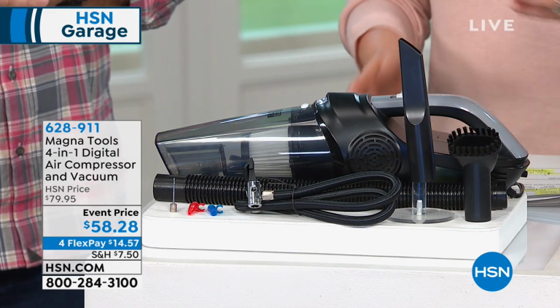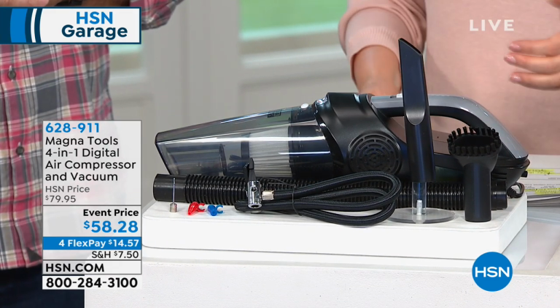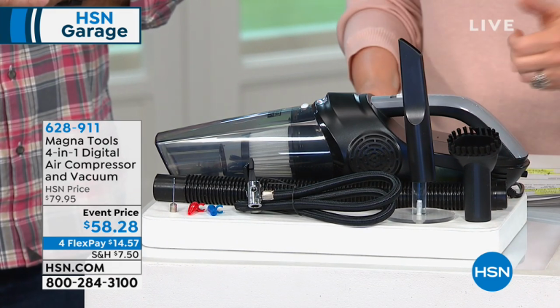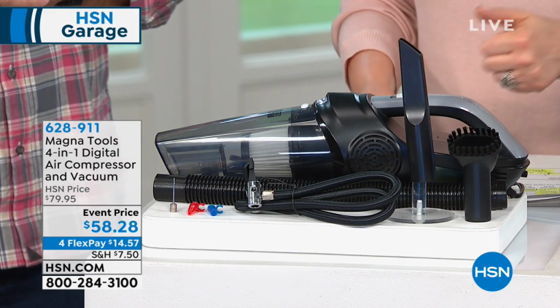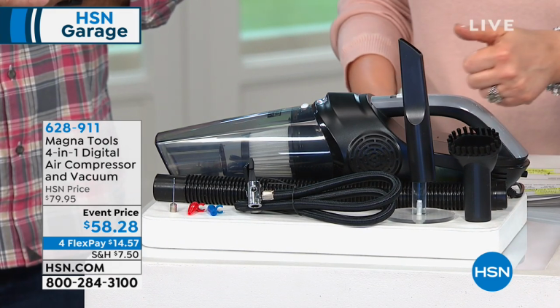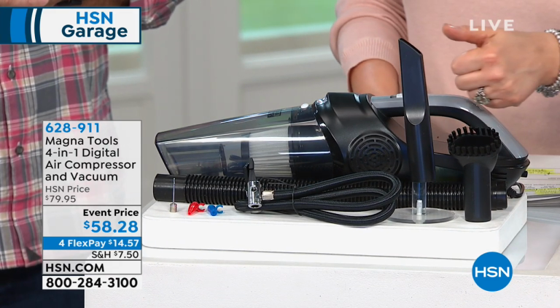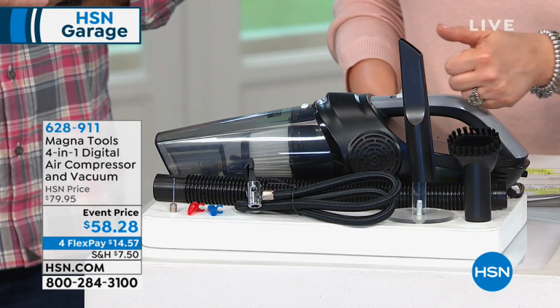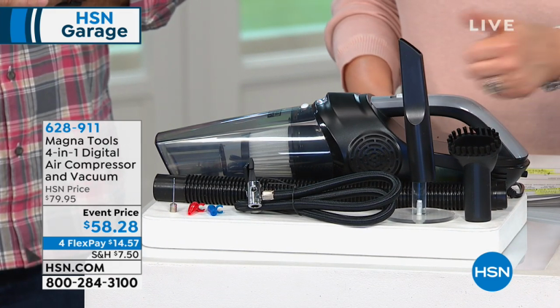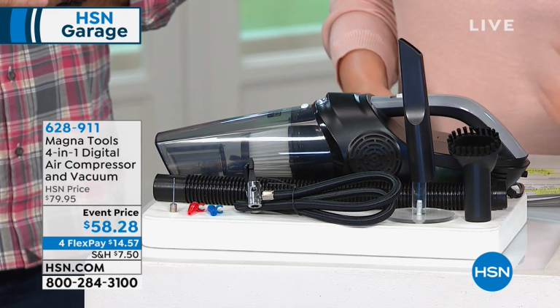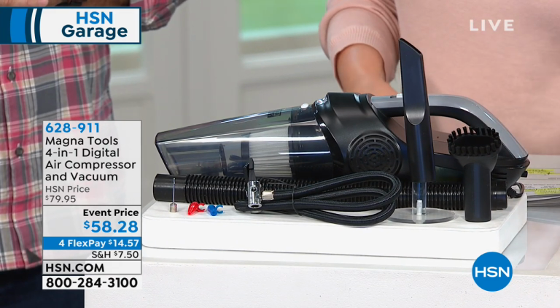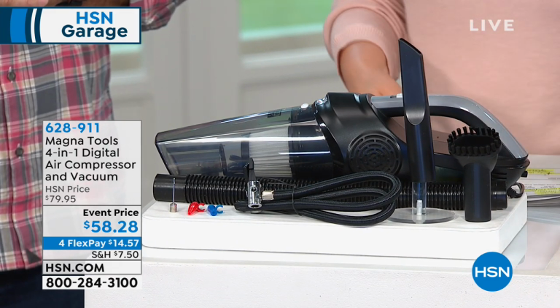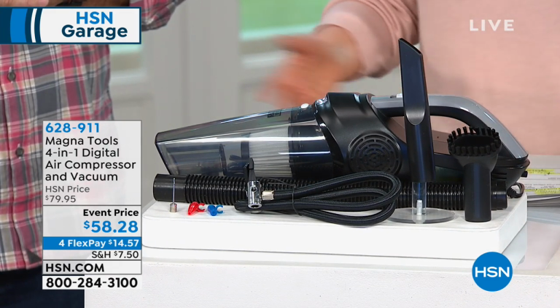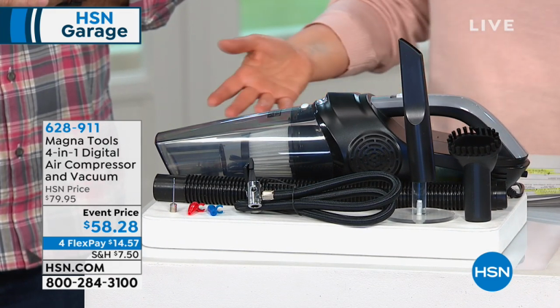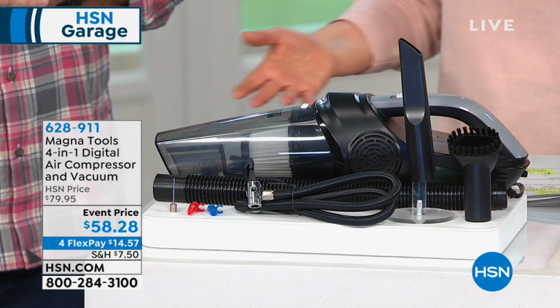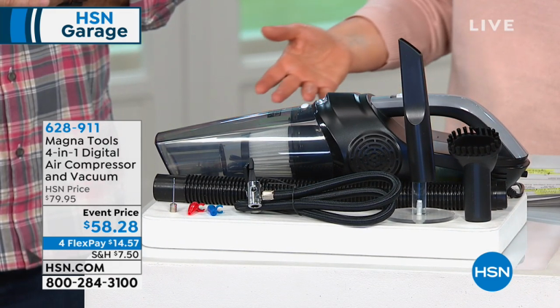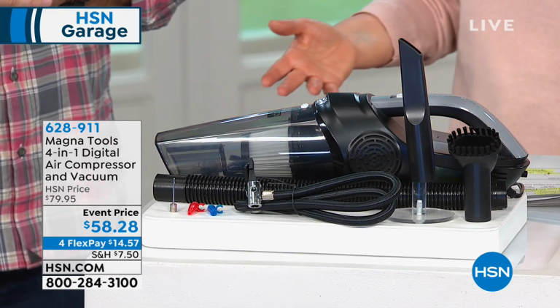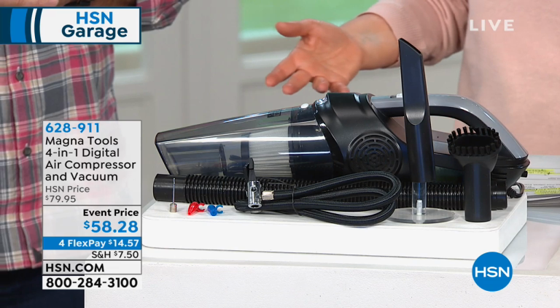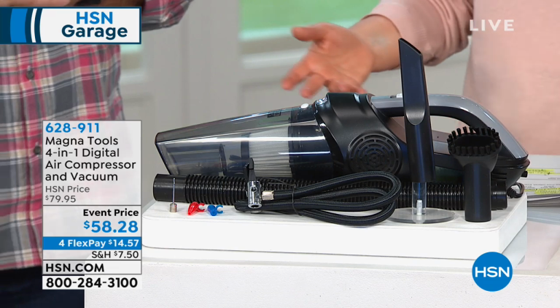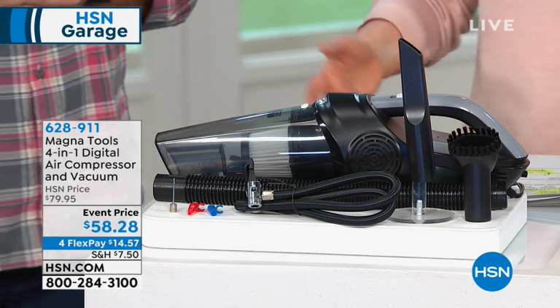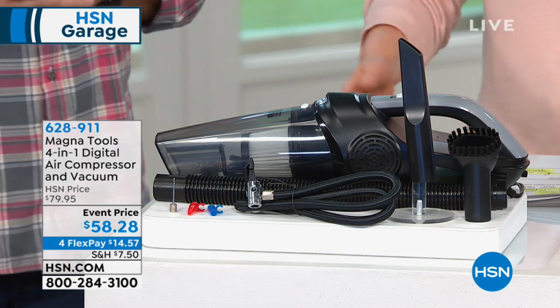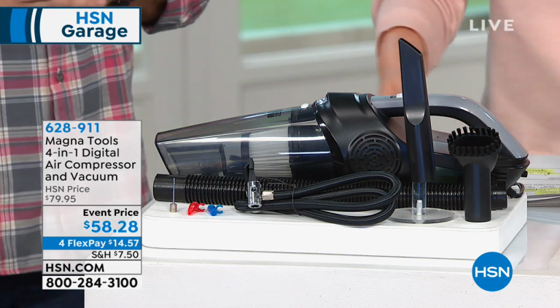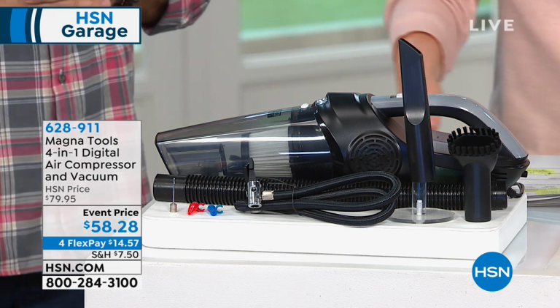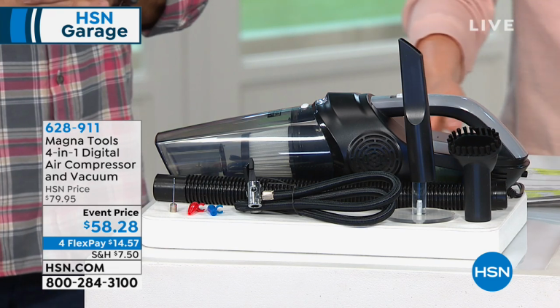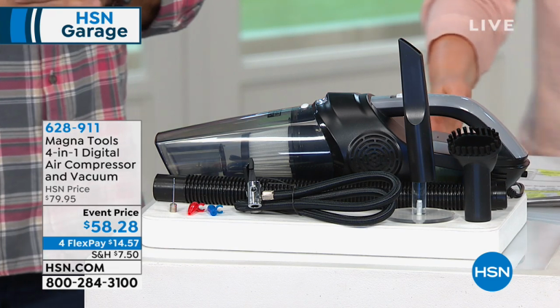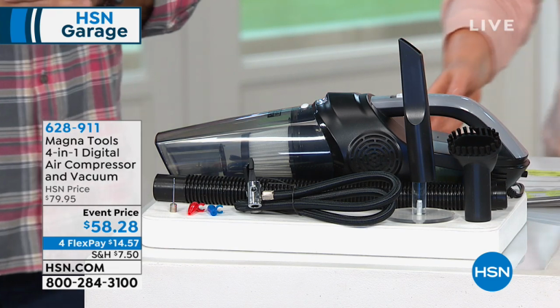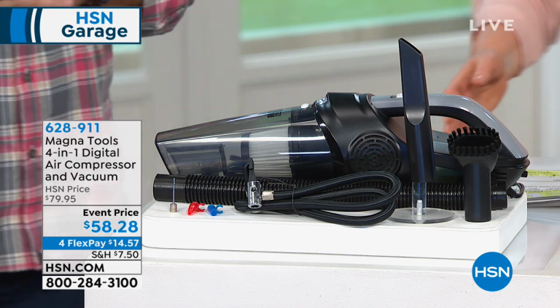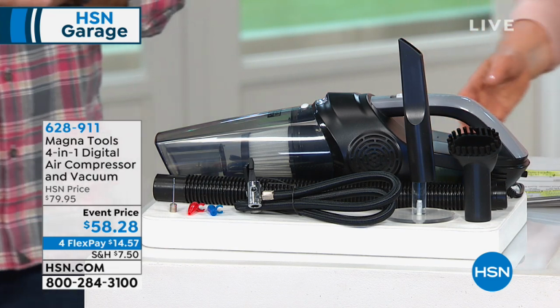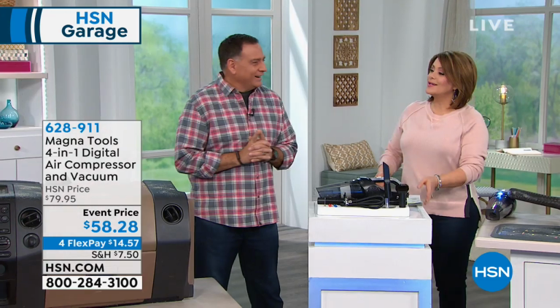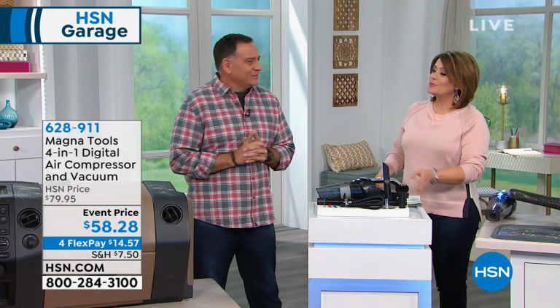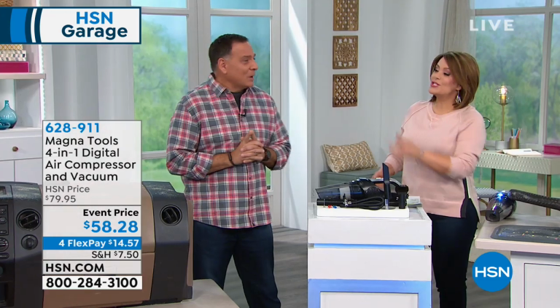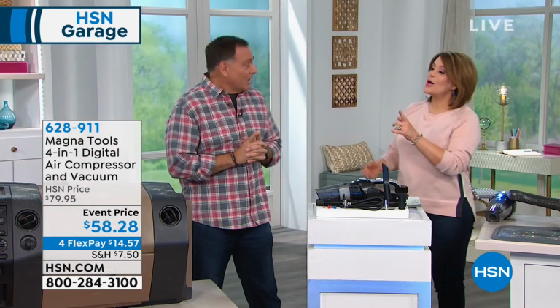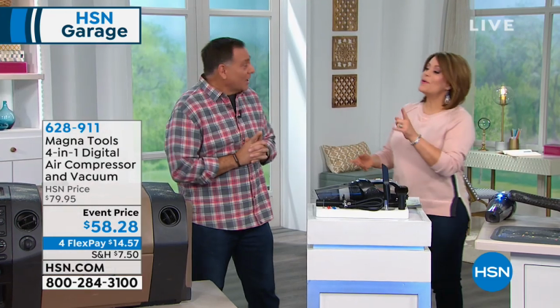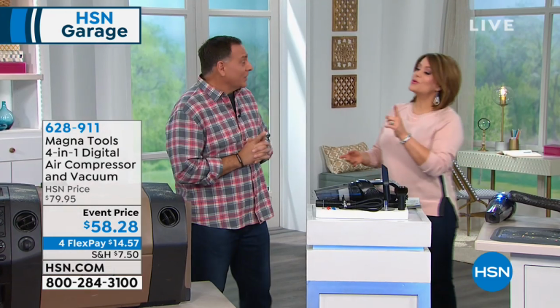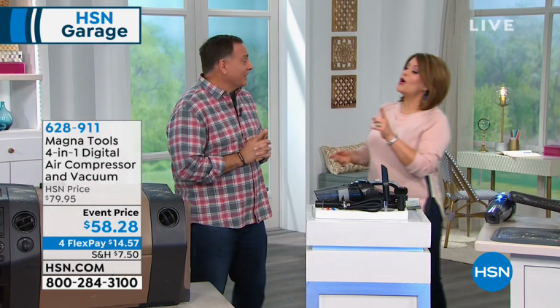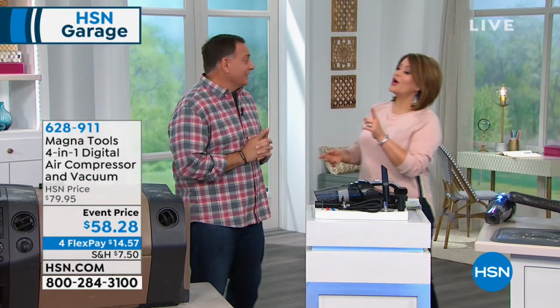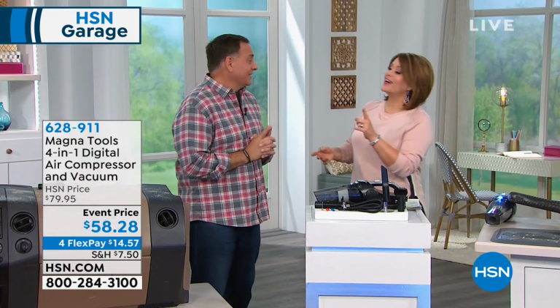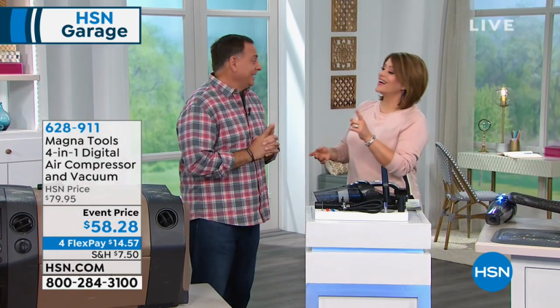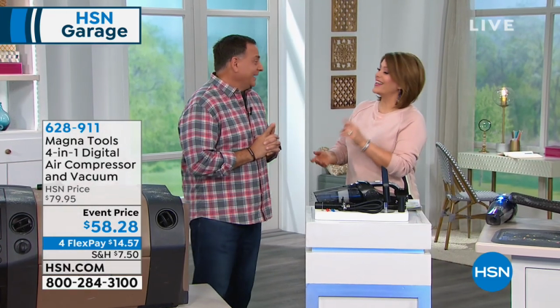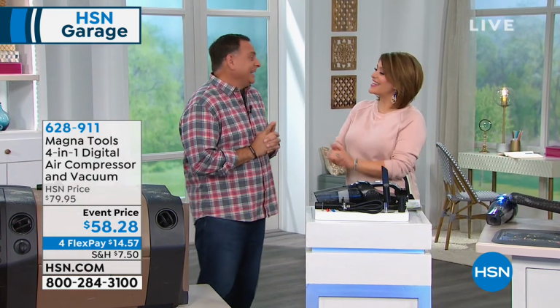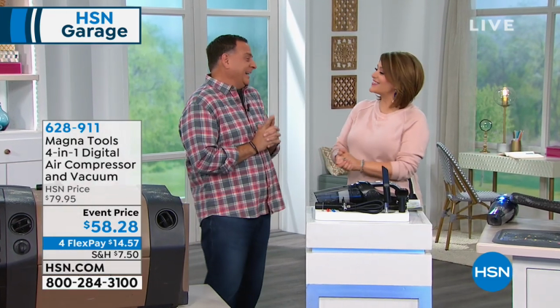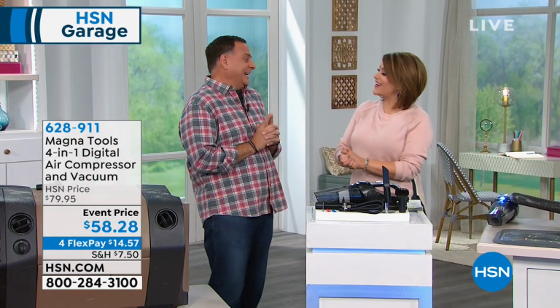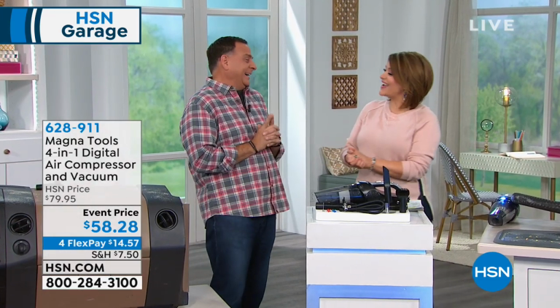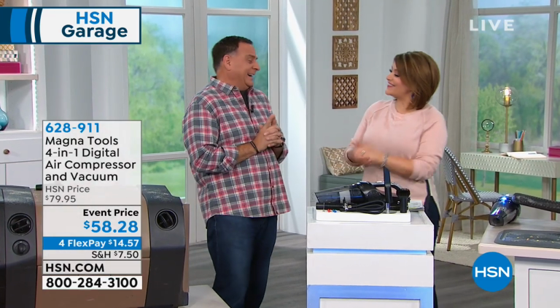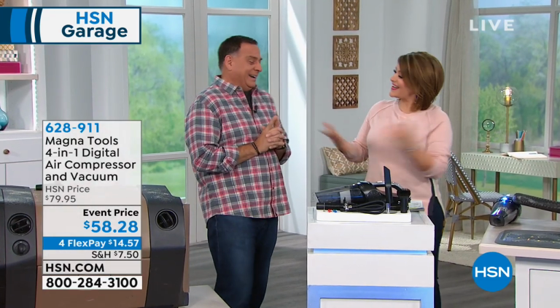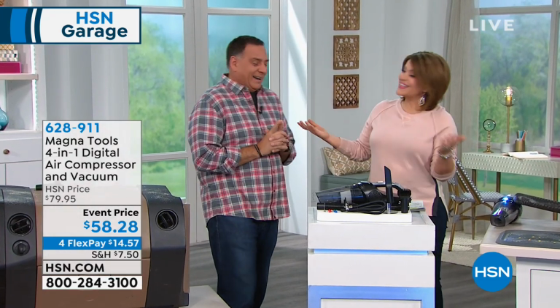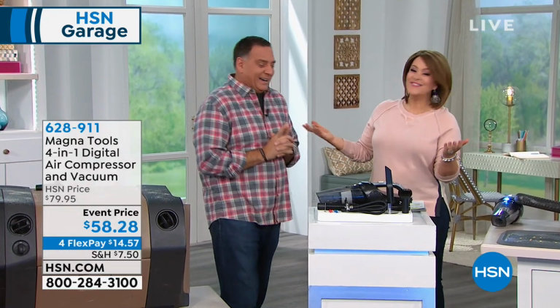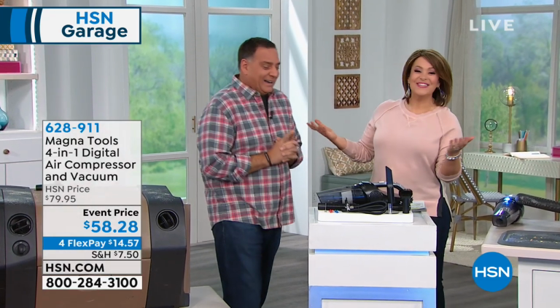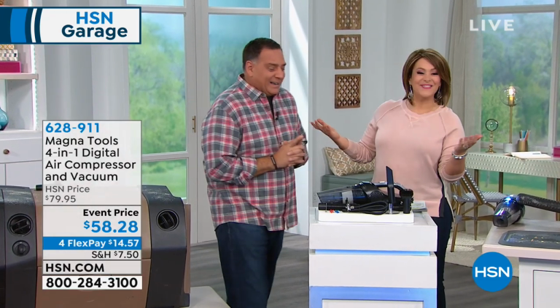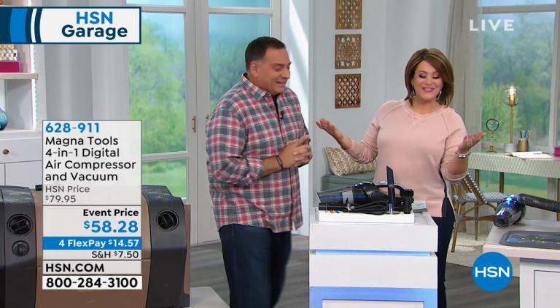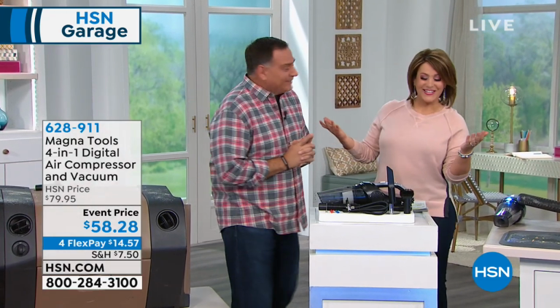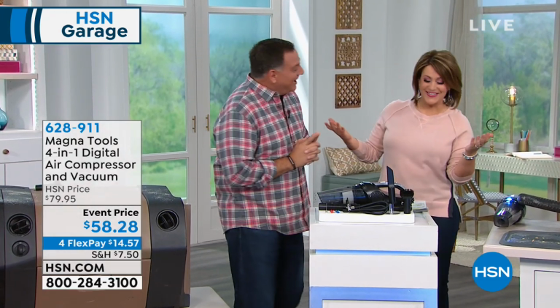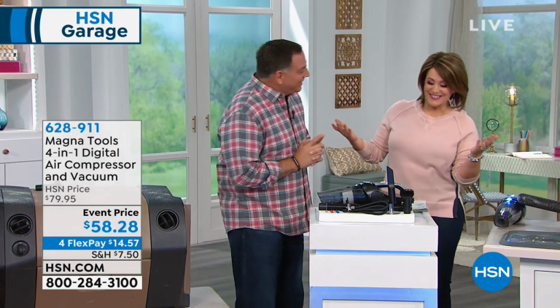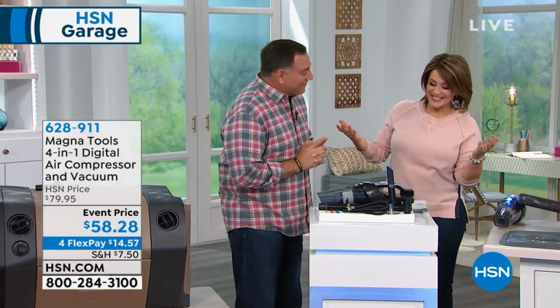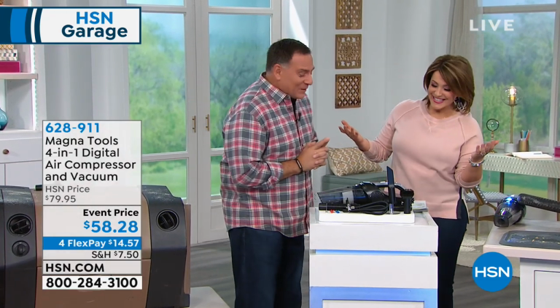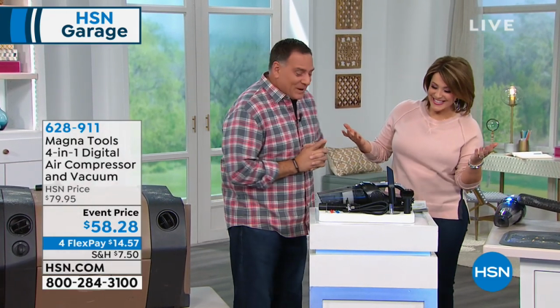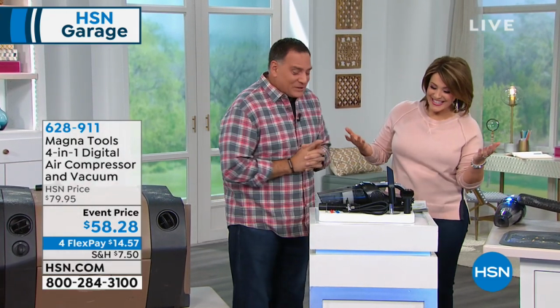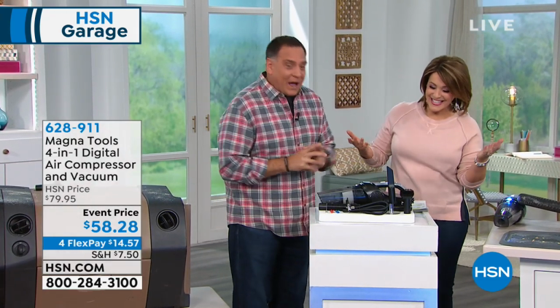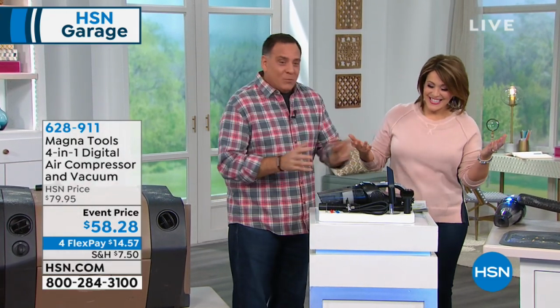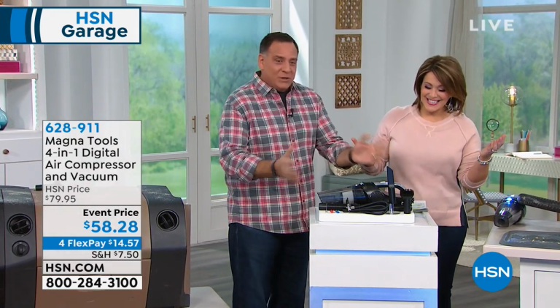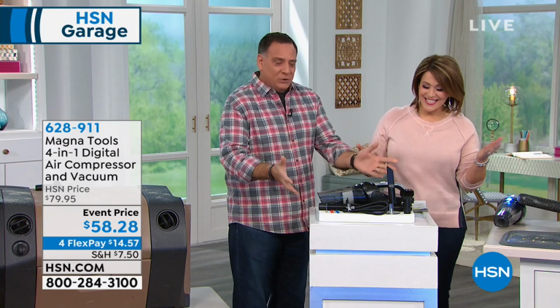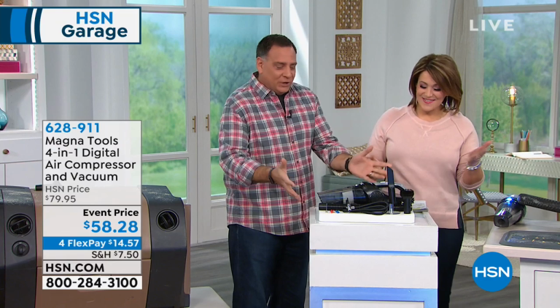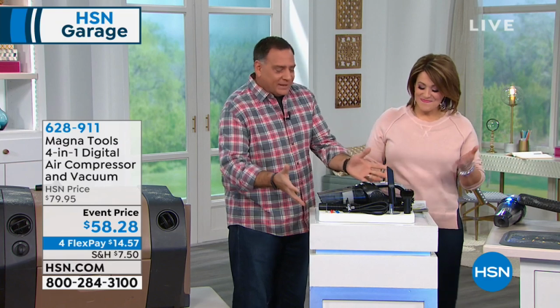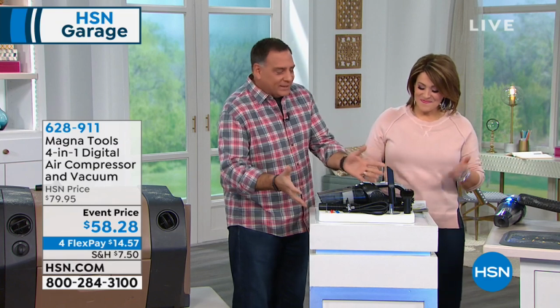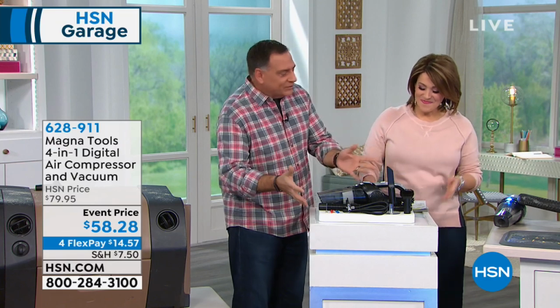When Lou walked in with it, I said, Lou, that's a hand vac. He said, it is — among other things. That's right. Welcome, Lou Caputo. Thank you very much.